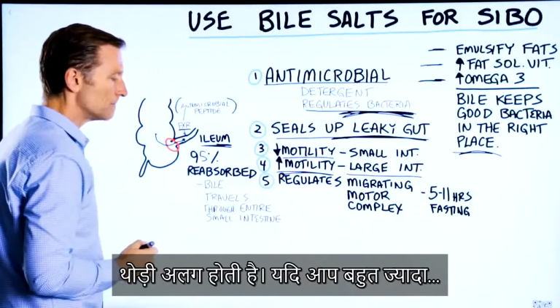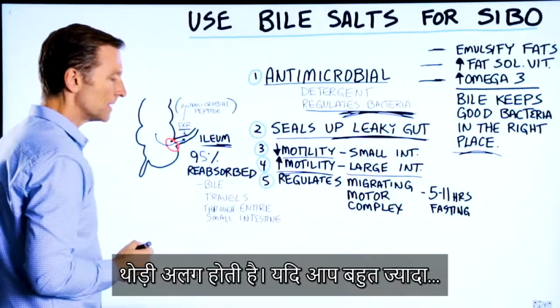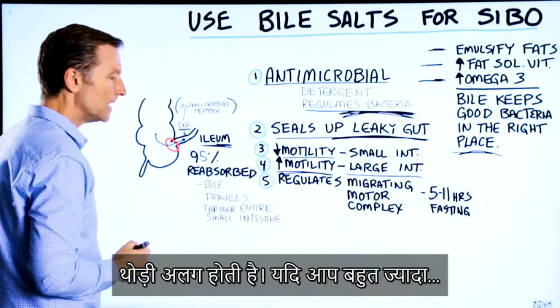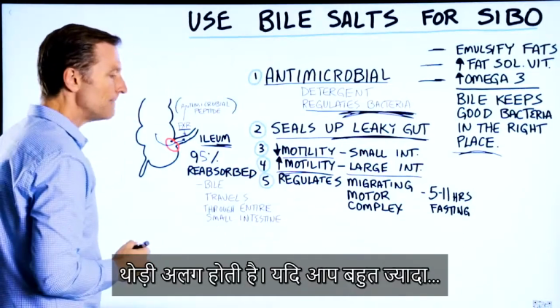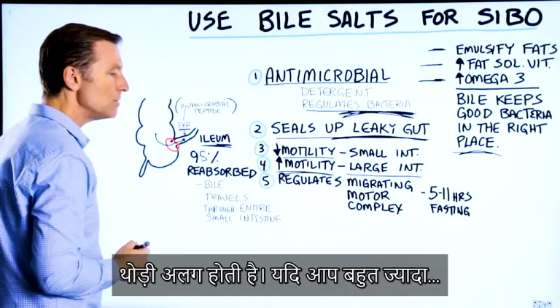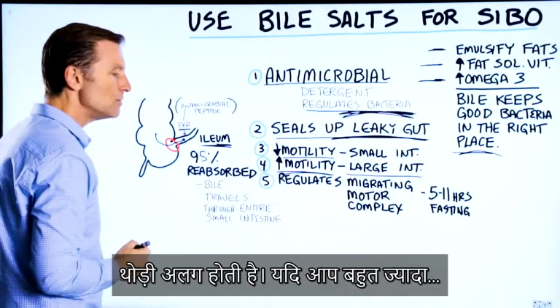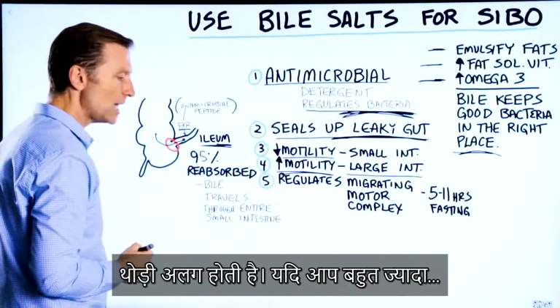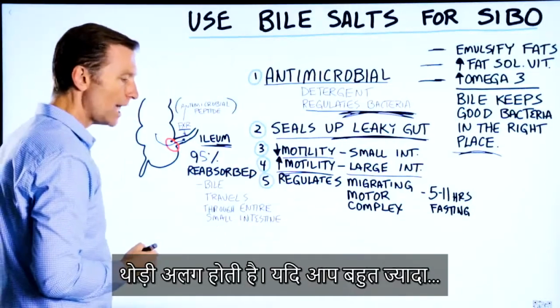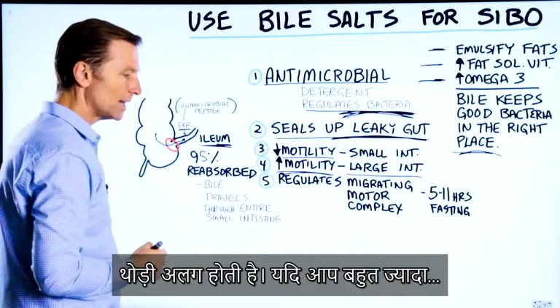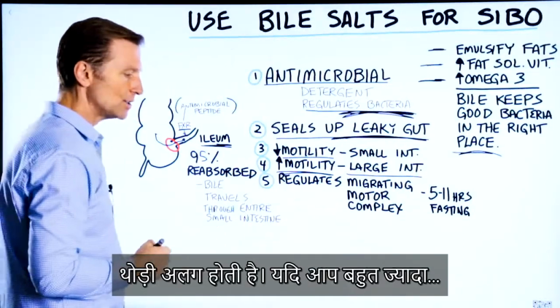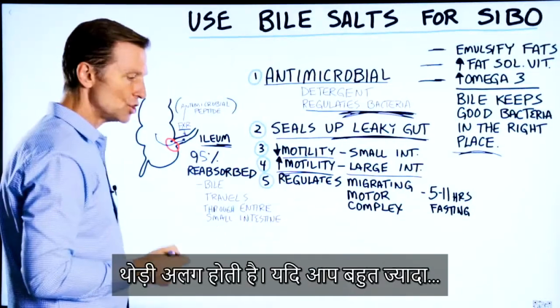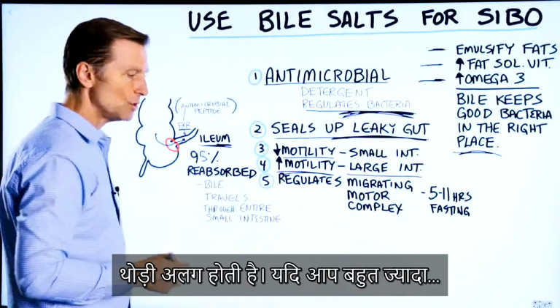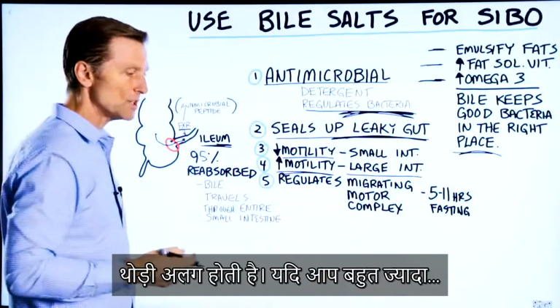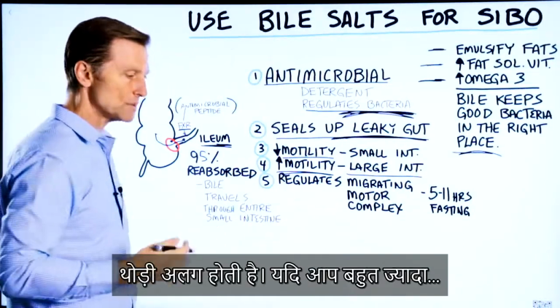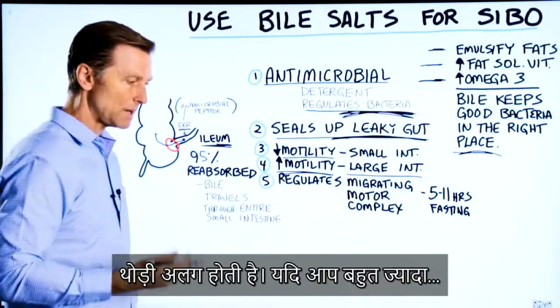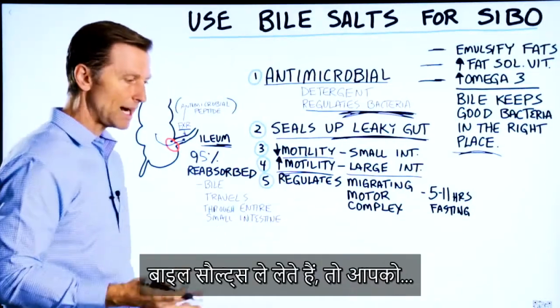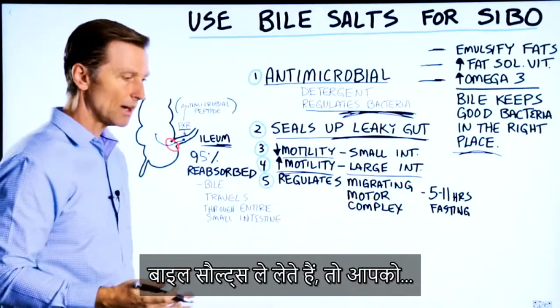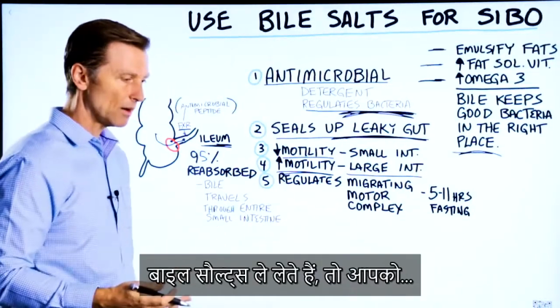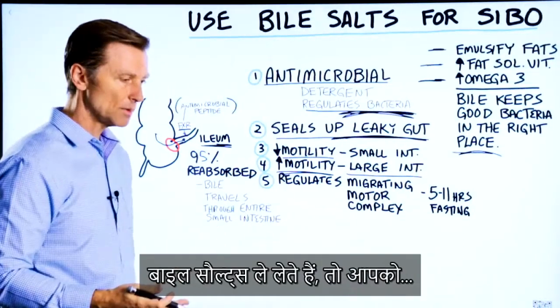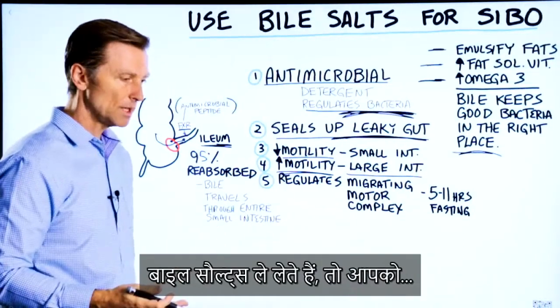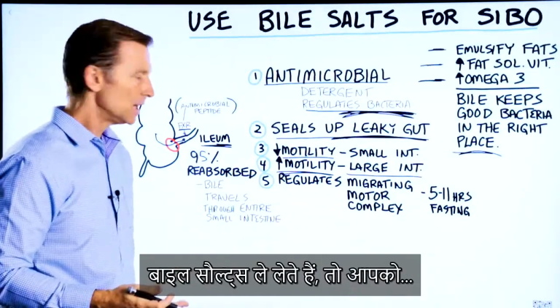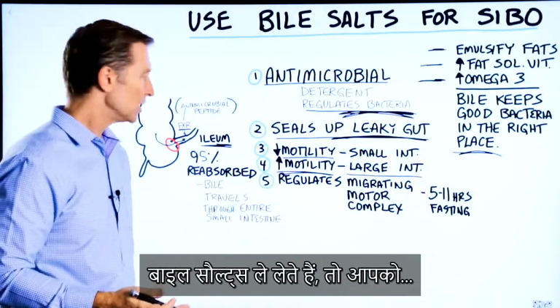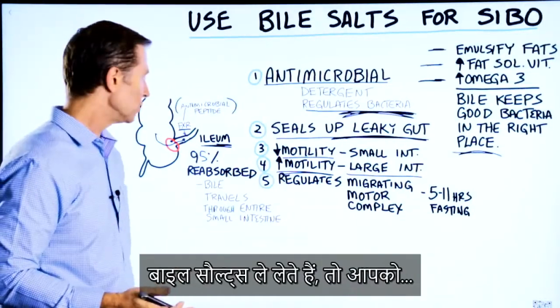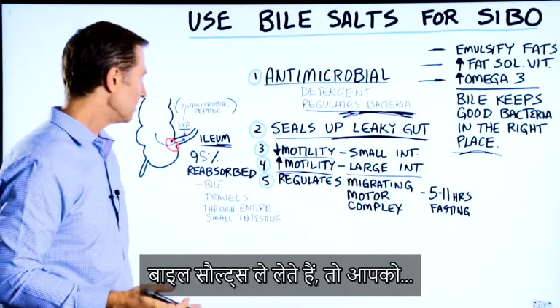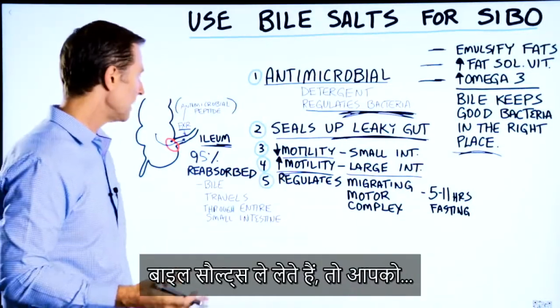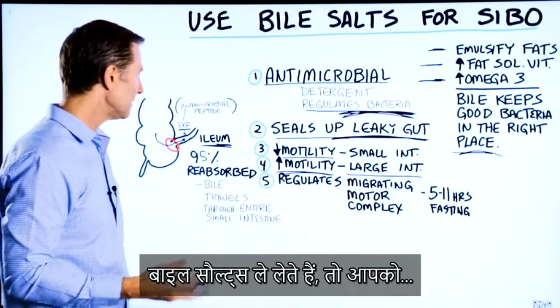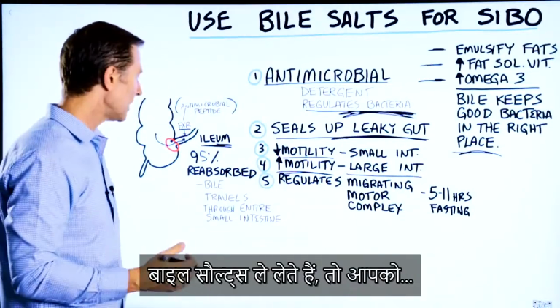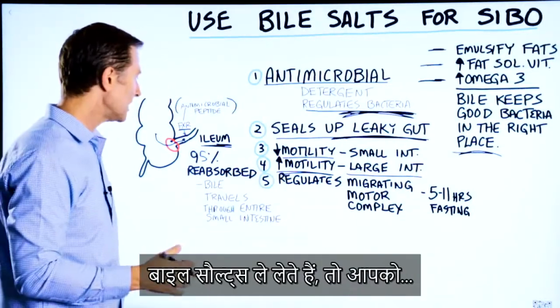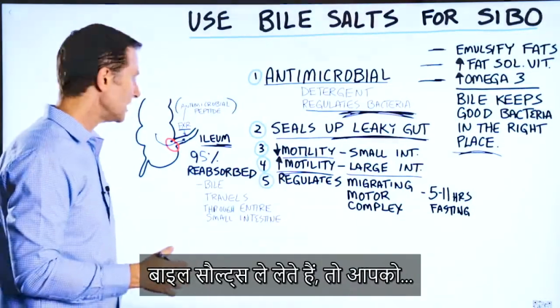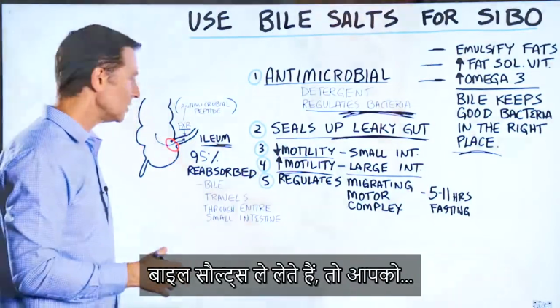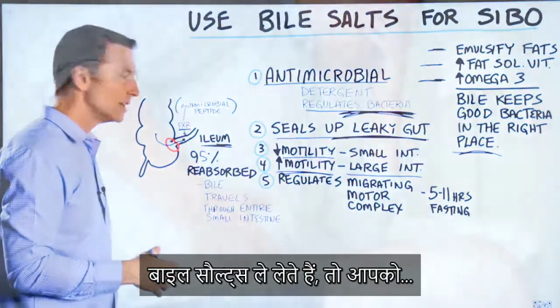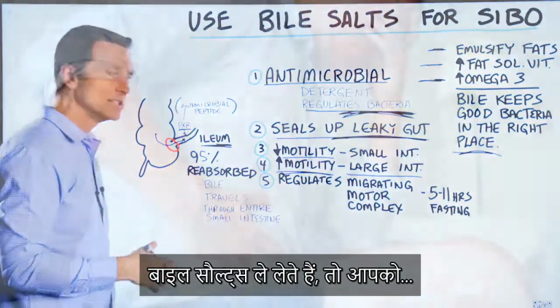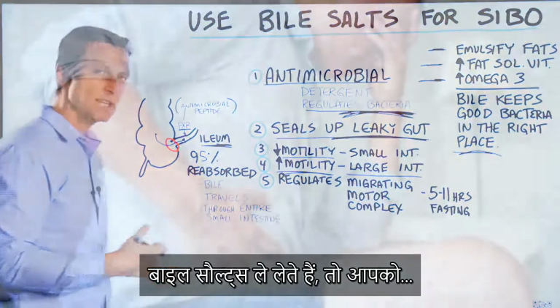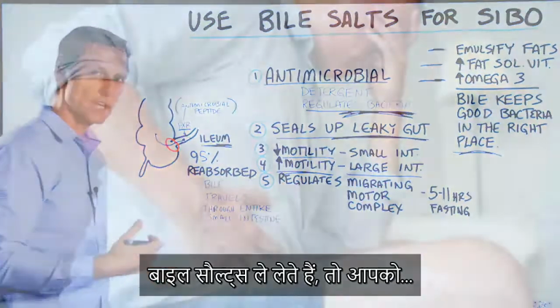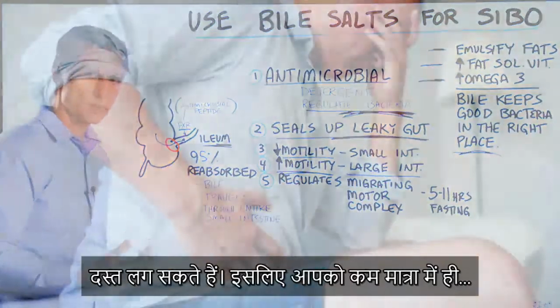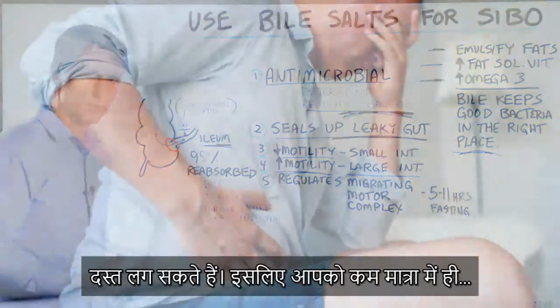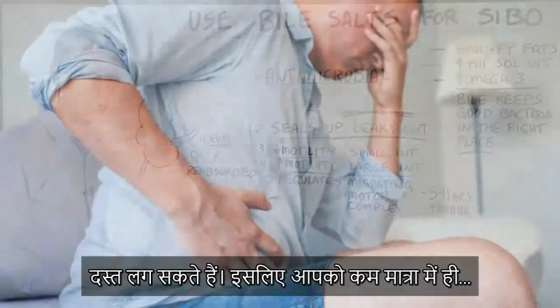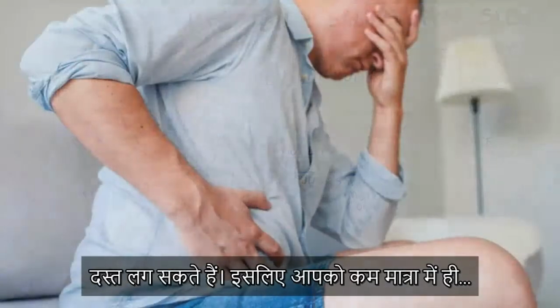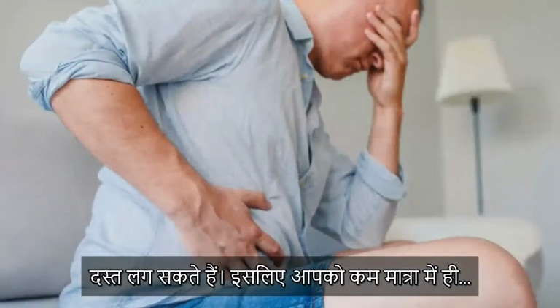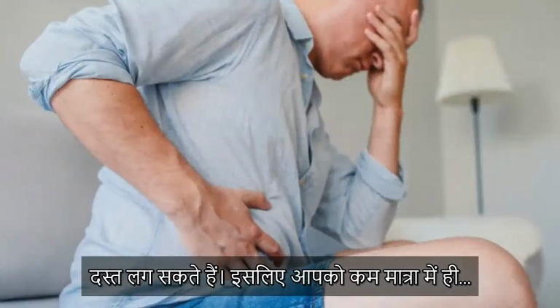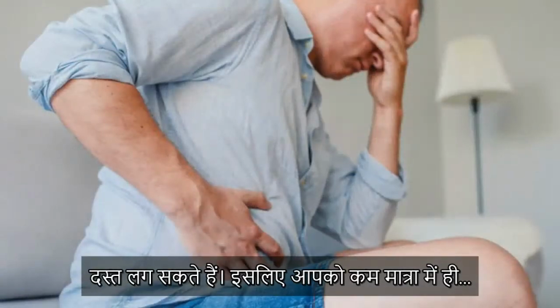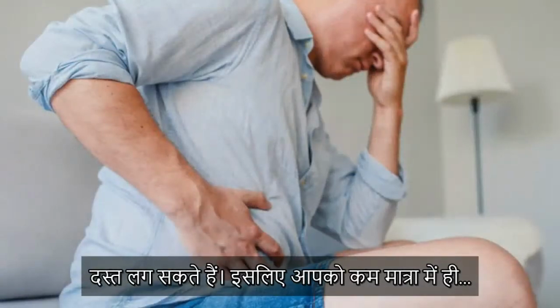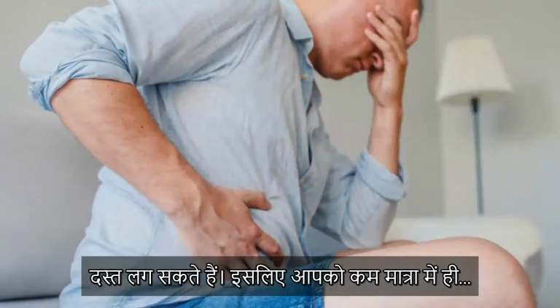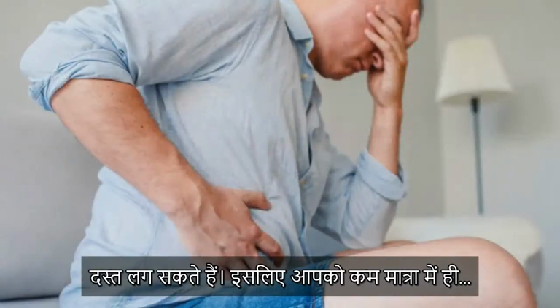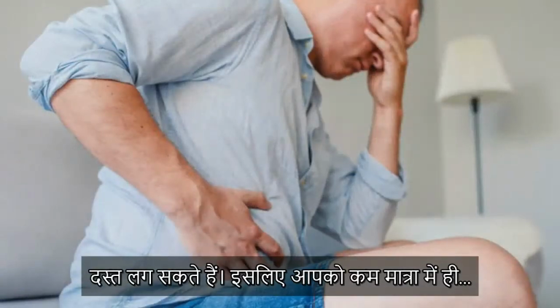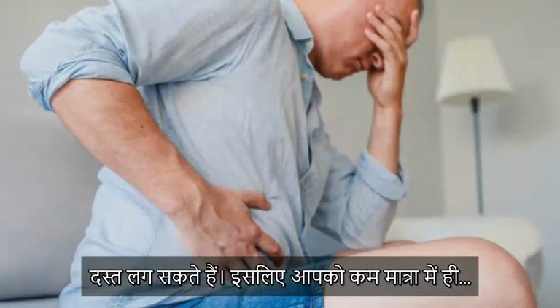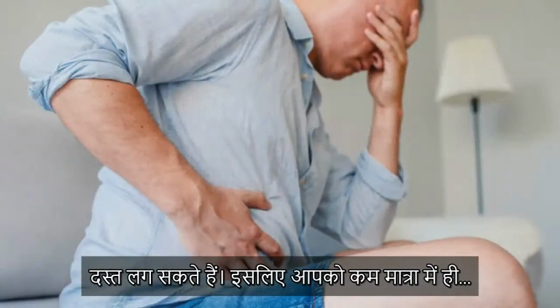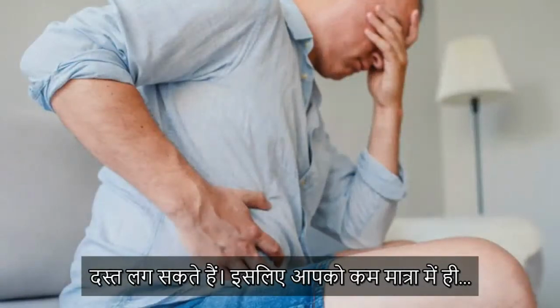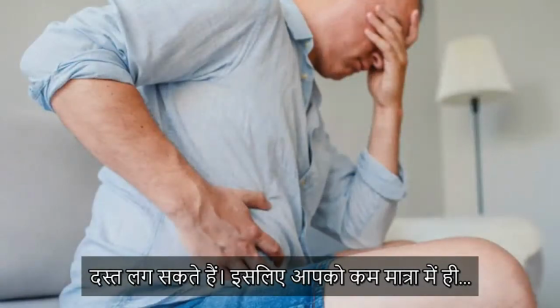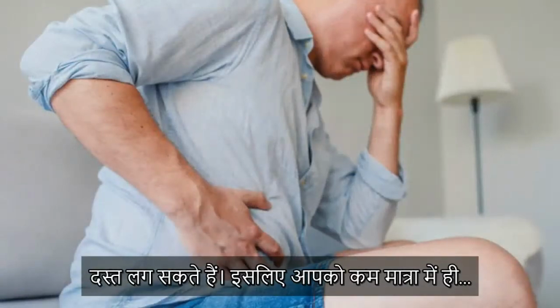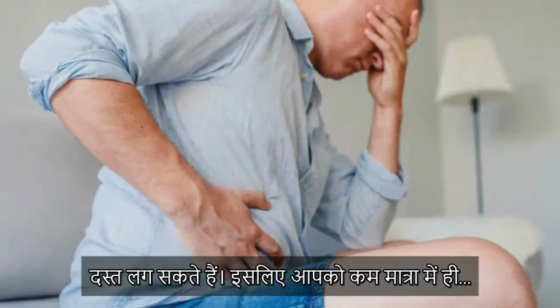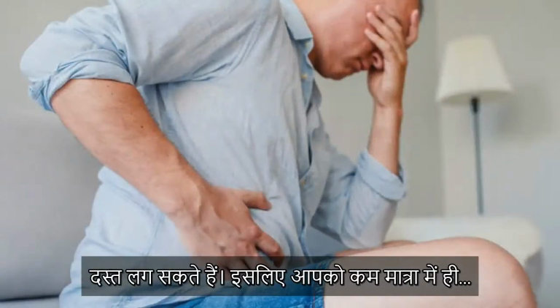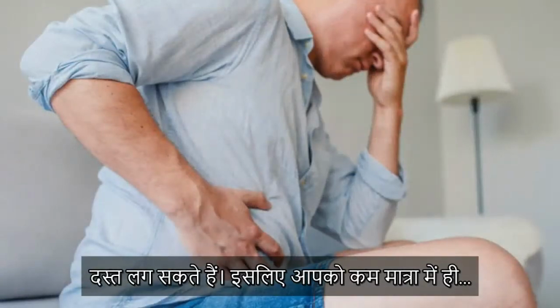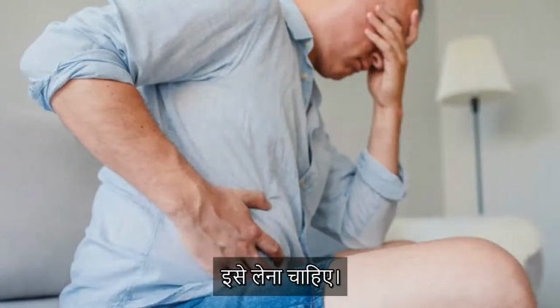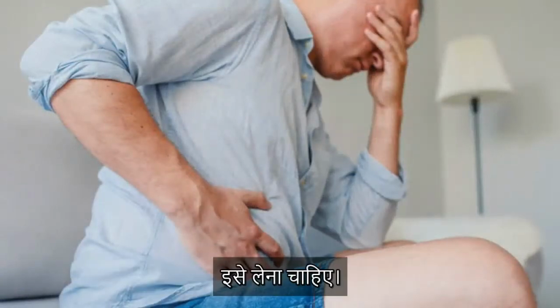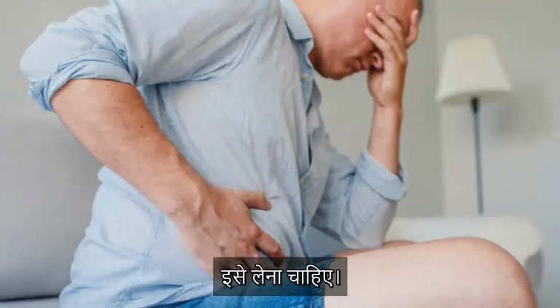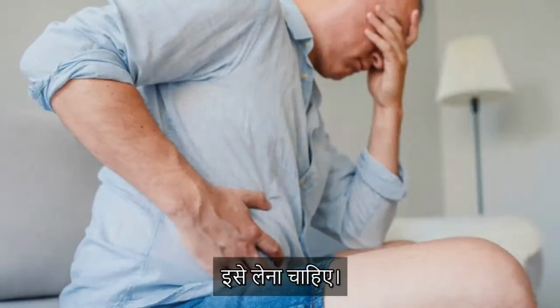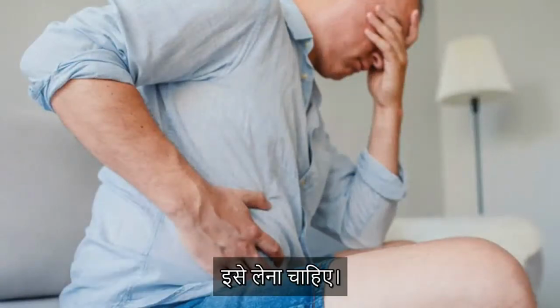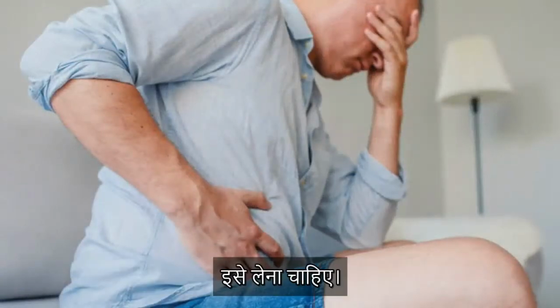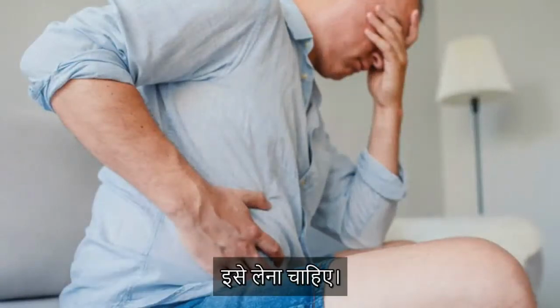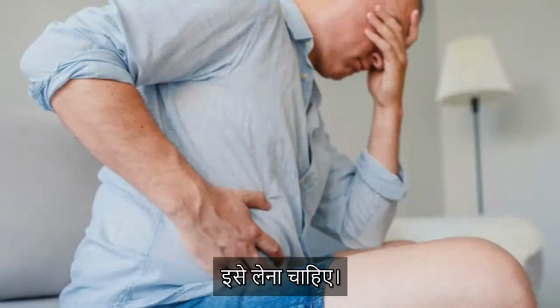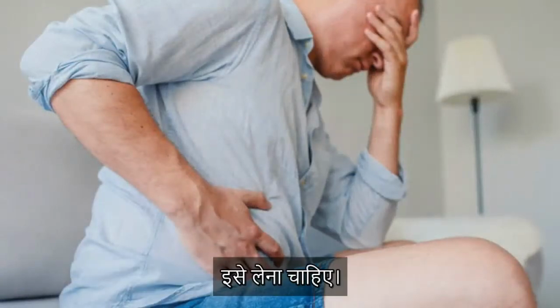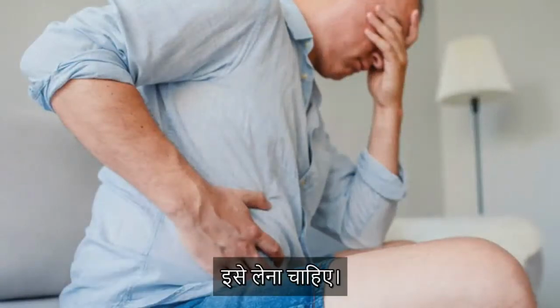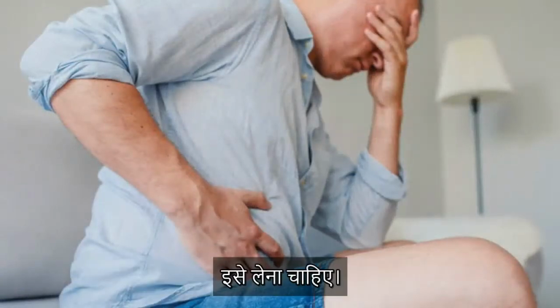If you take too much bile, you may find that you get diarrhea, so you would want to back off and just take smaller amounts.